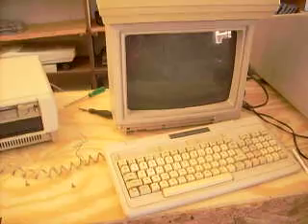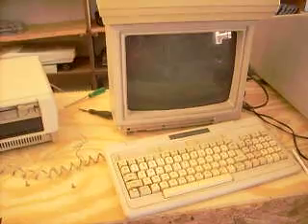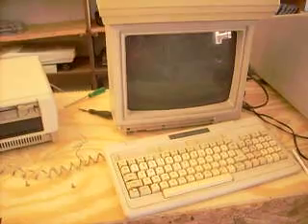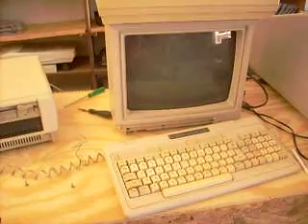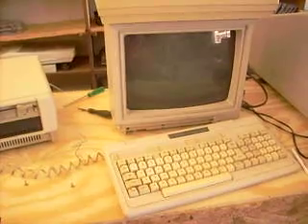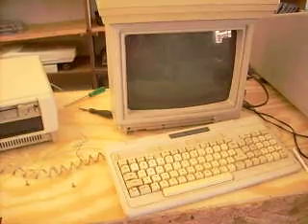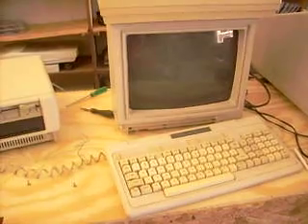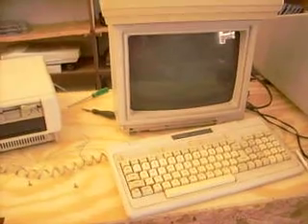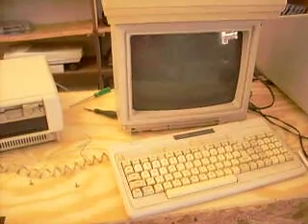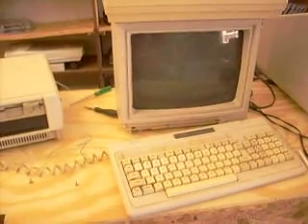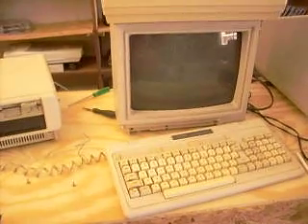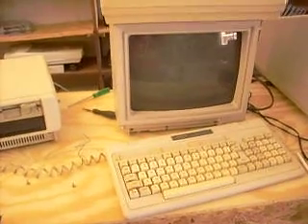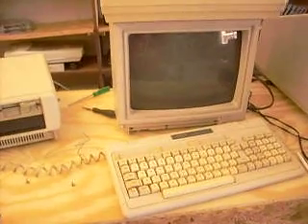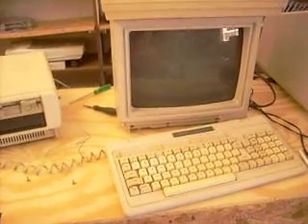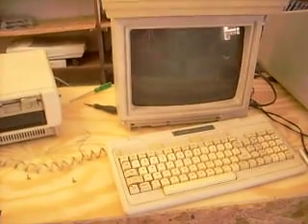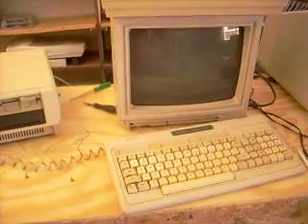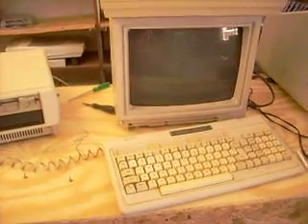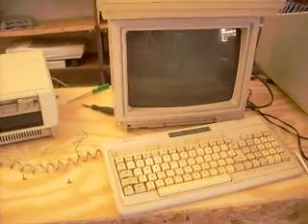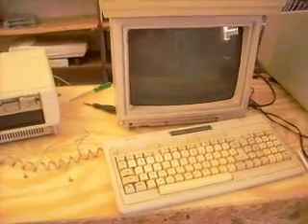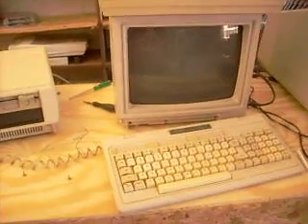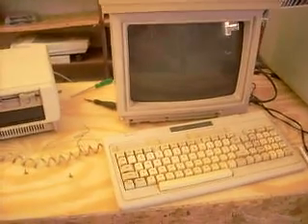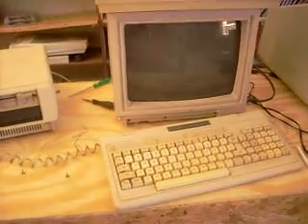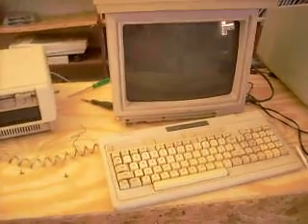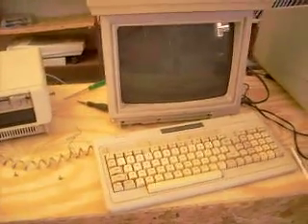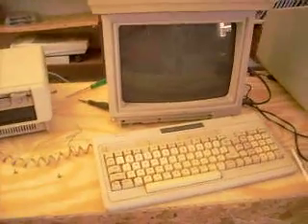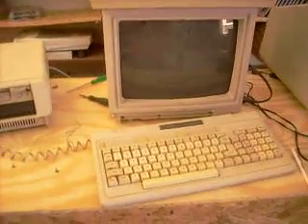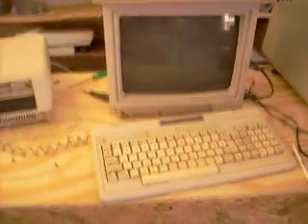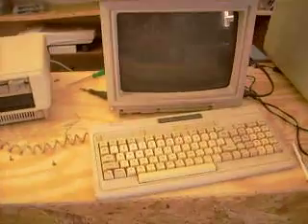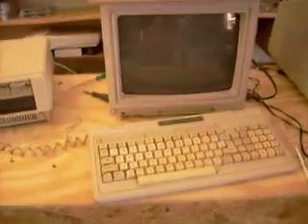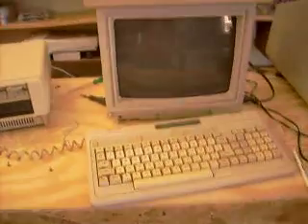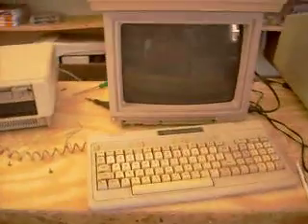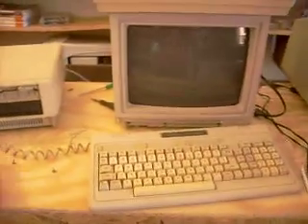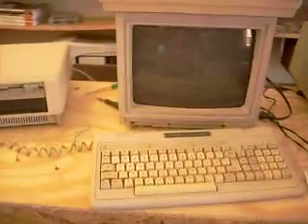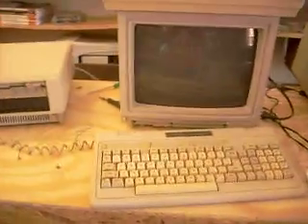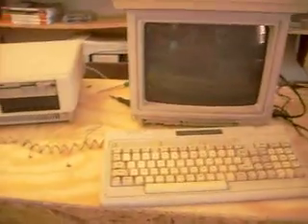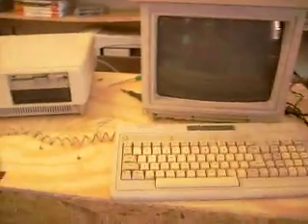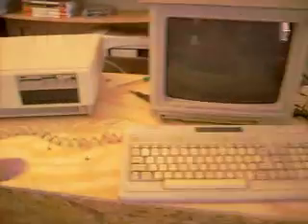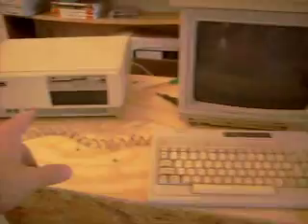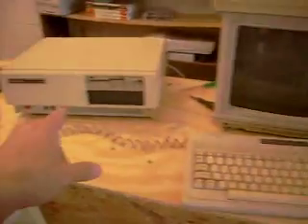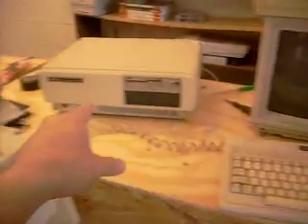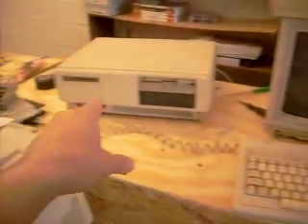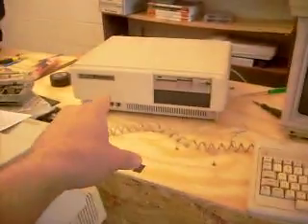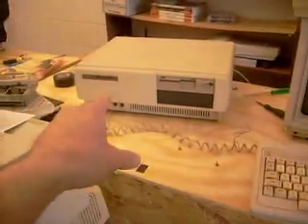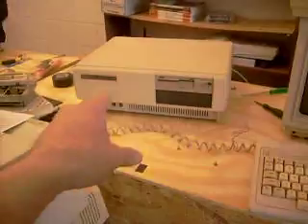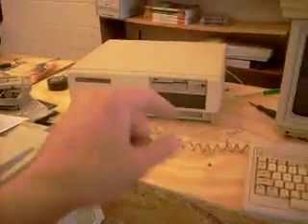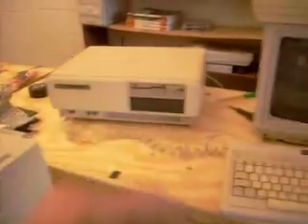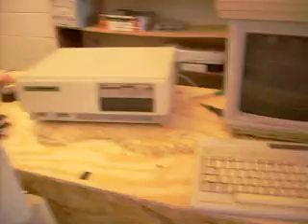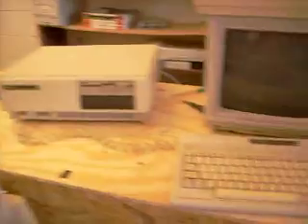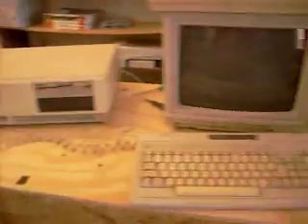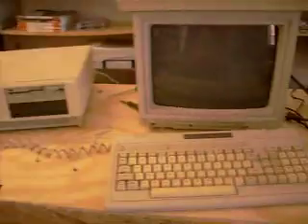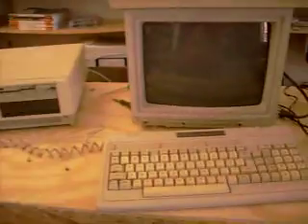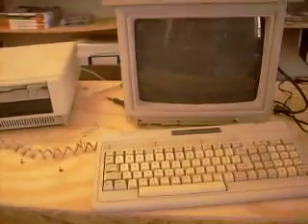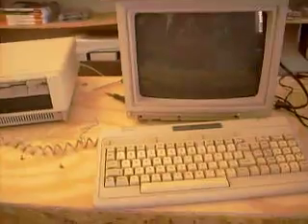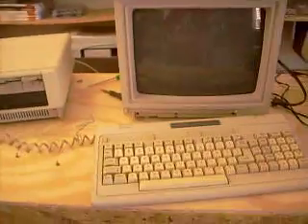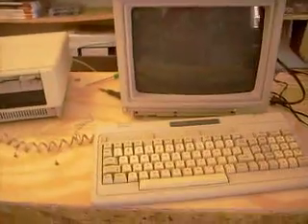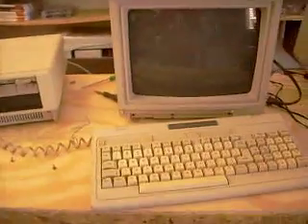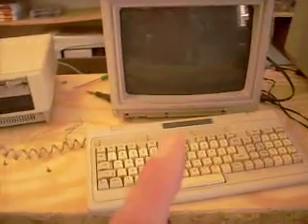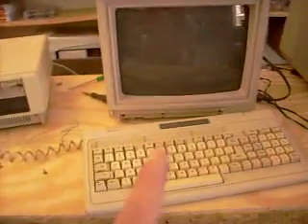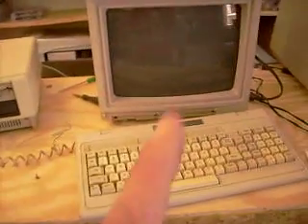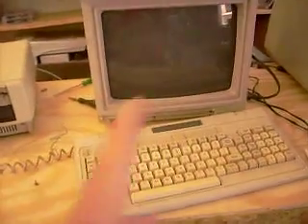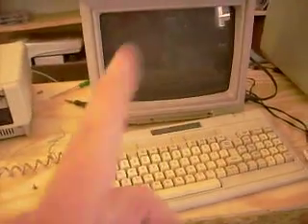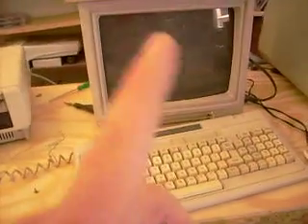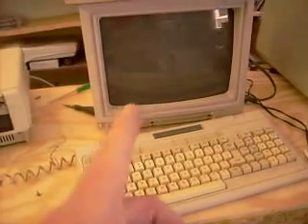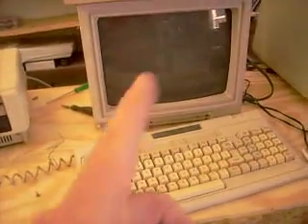Hey everybody, I'm tinkering with my new Tandy 1000SX. There are issues.